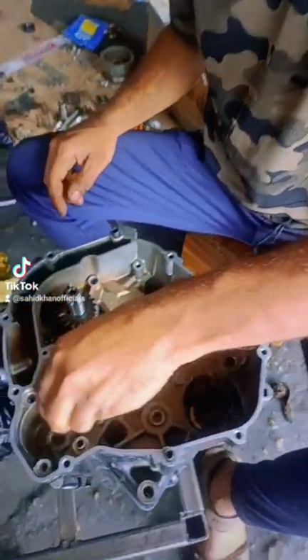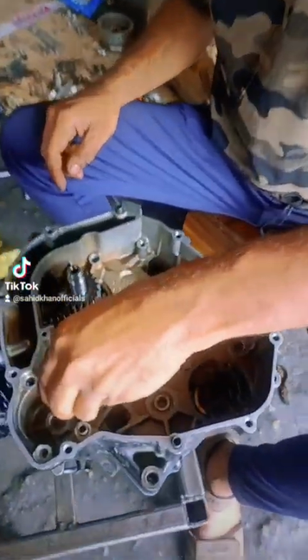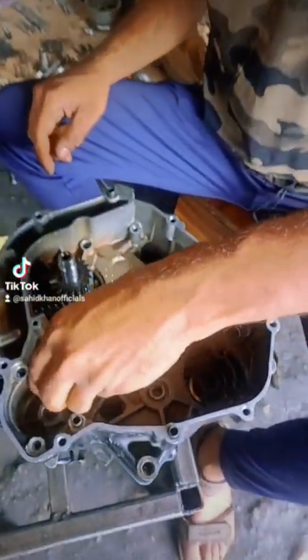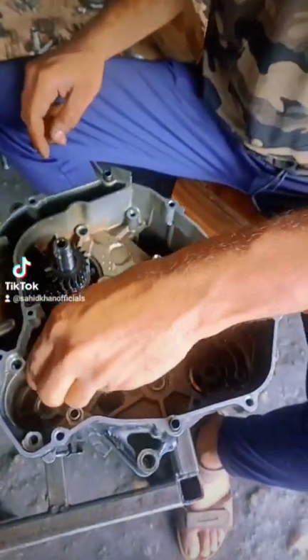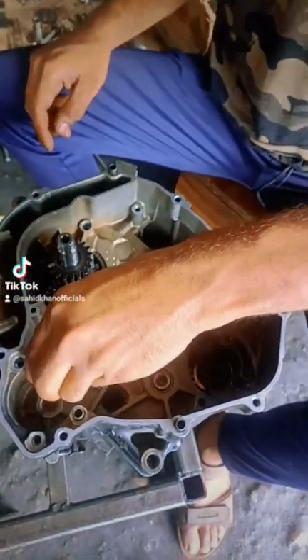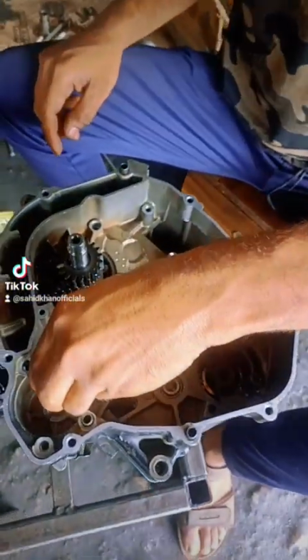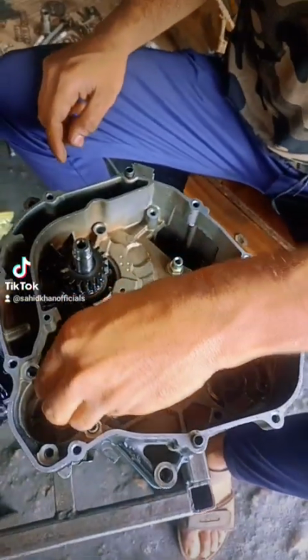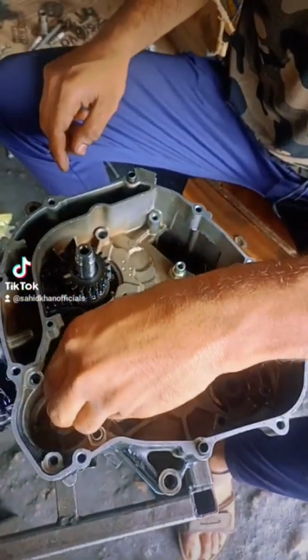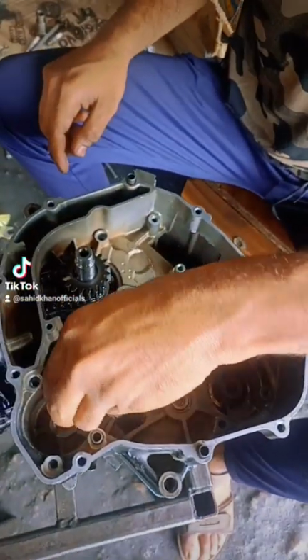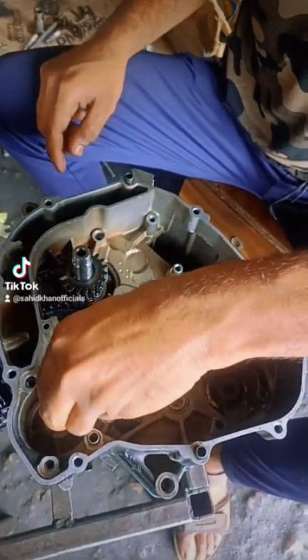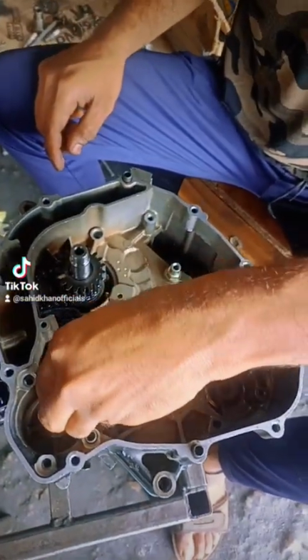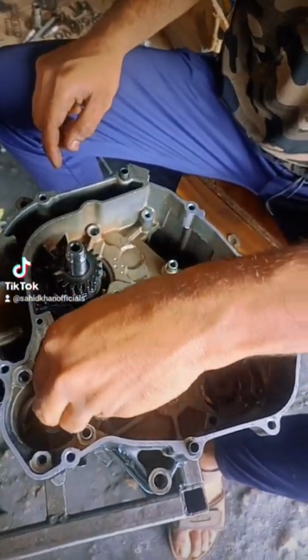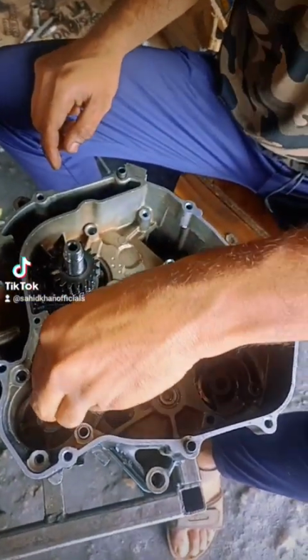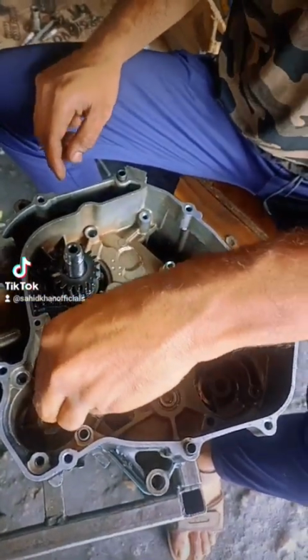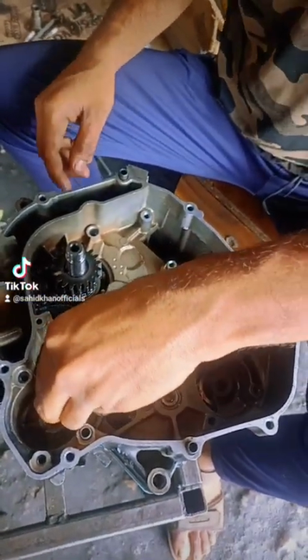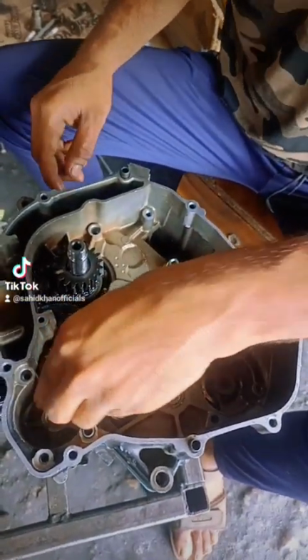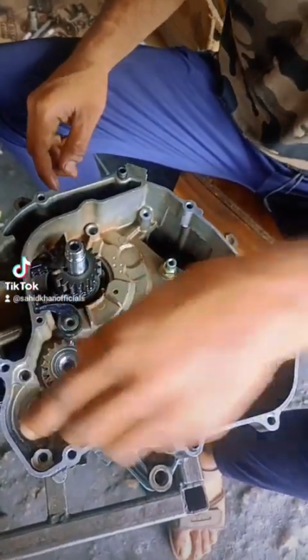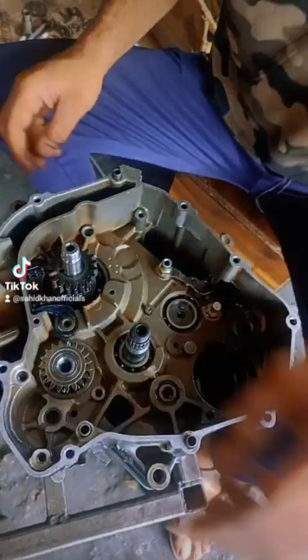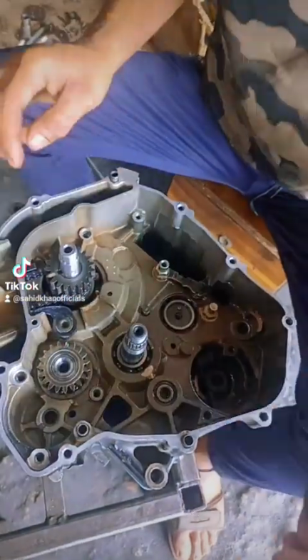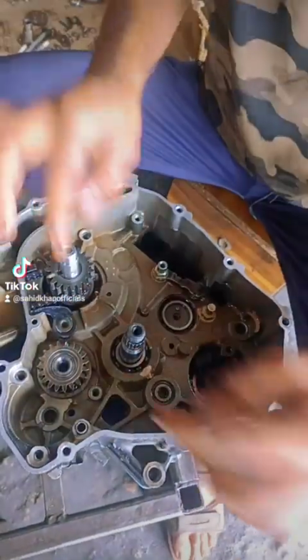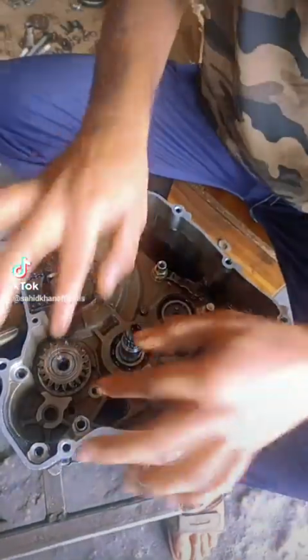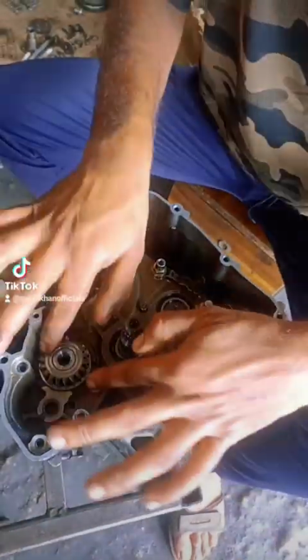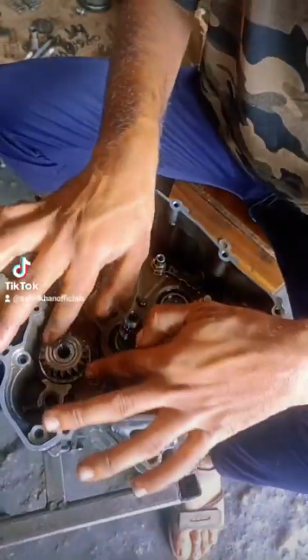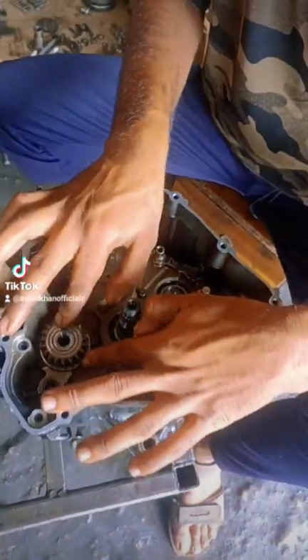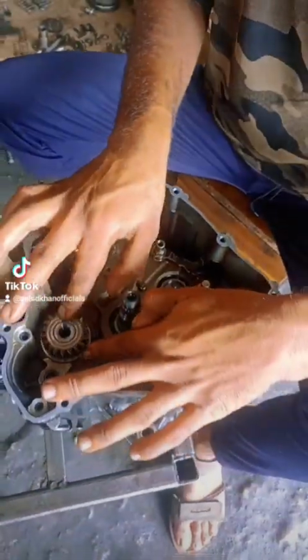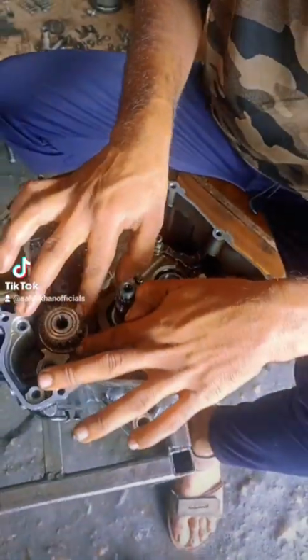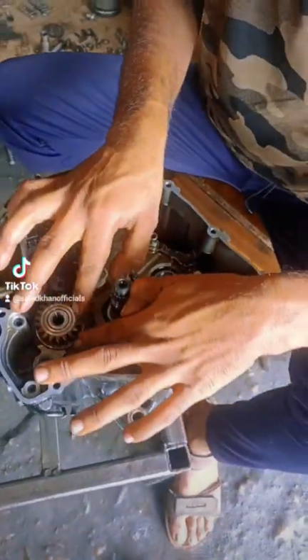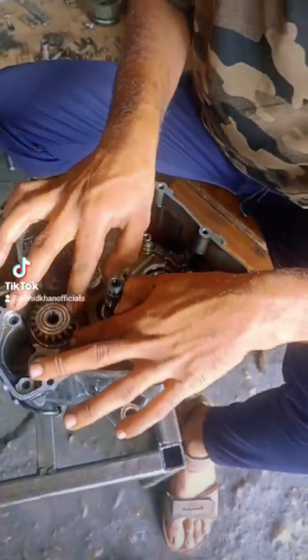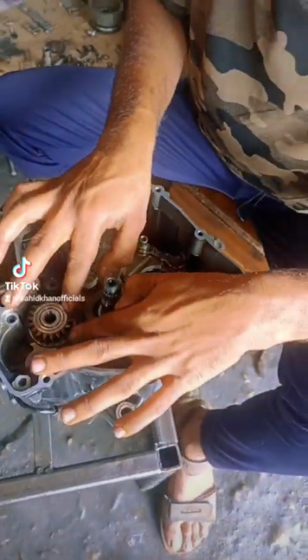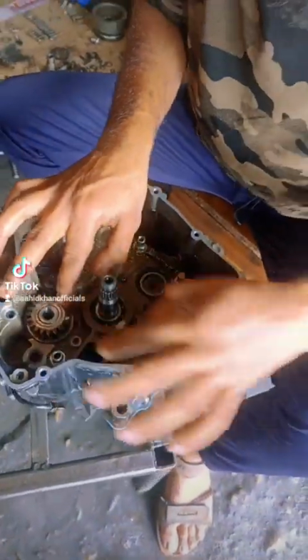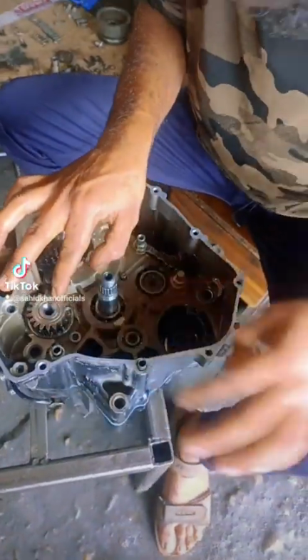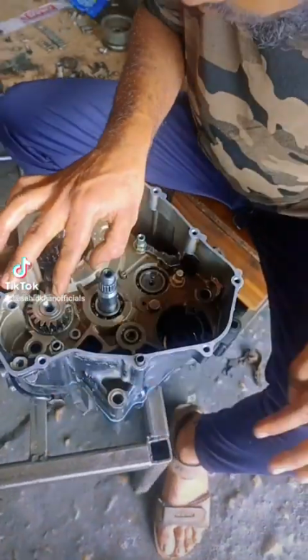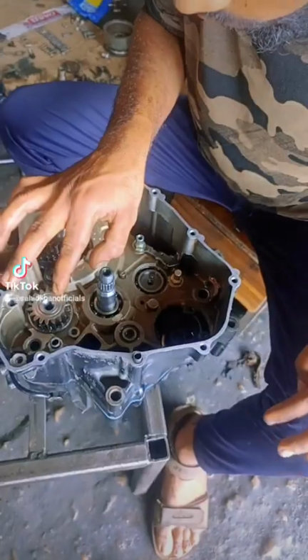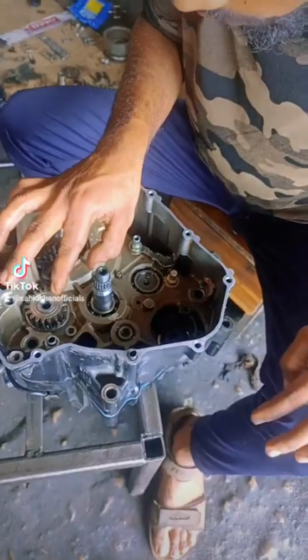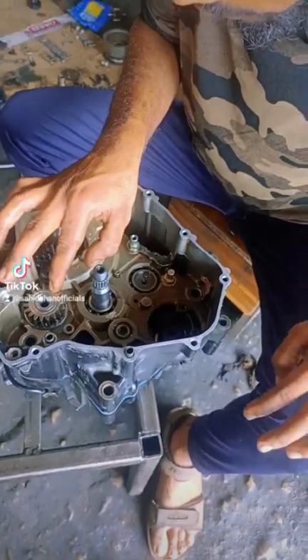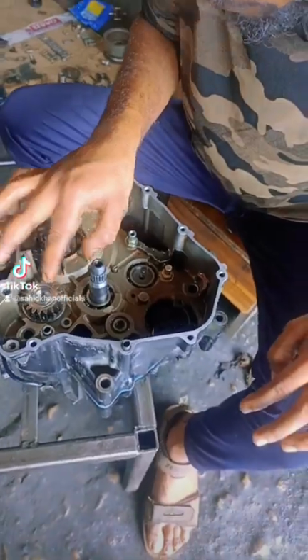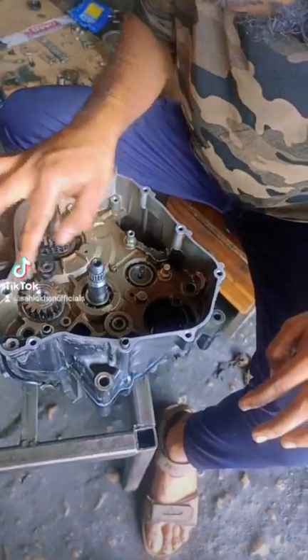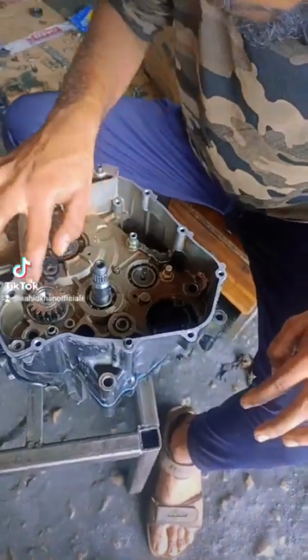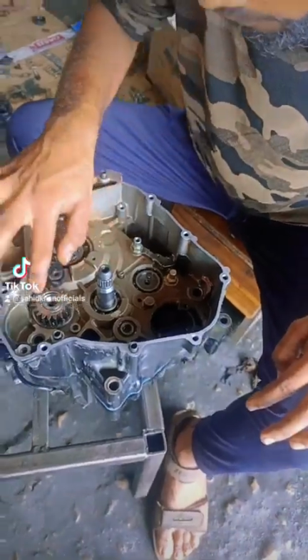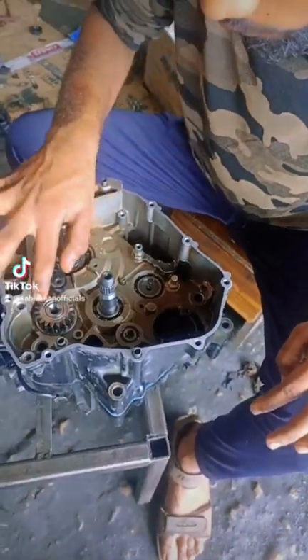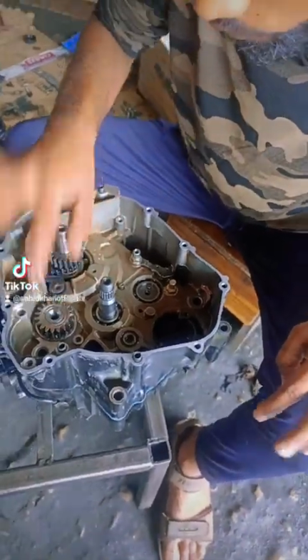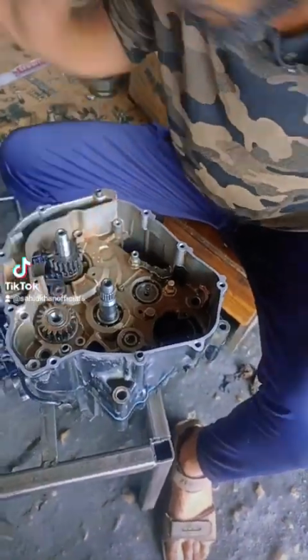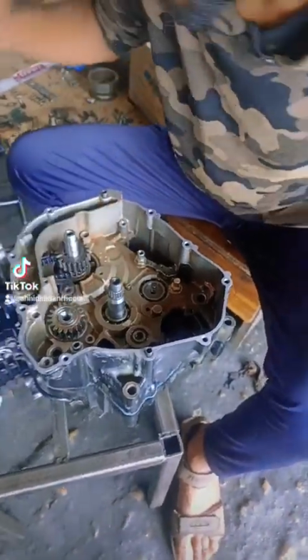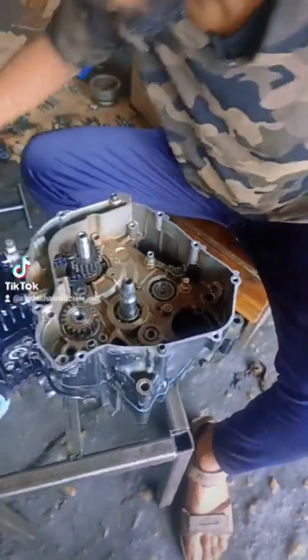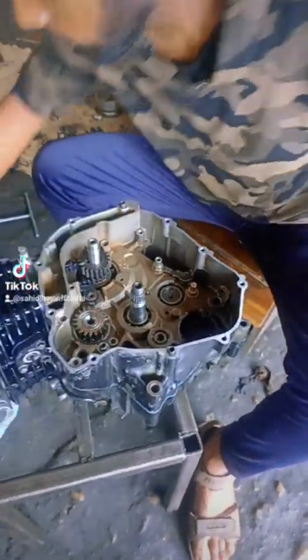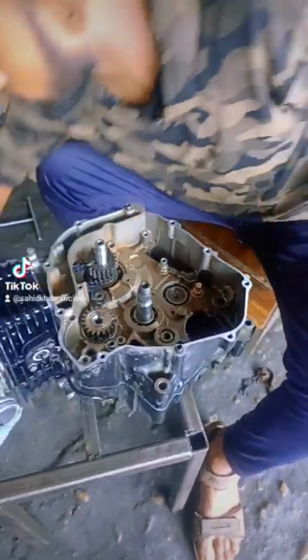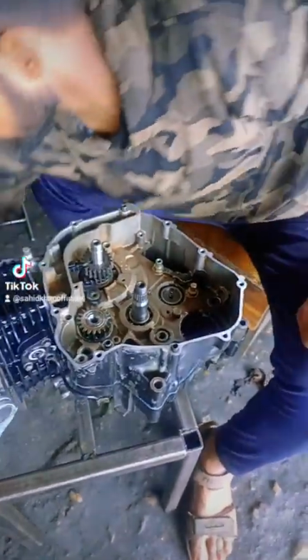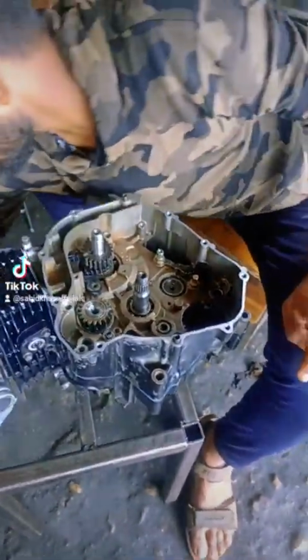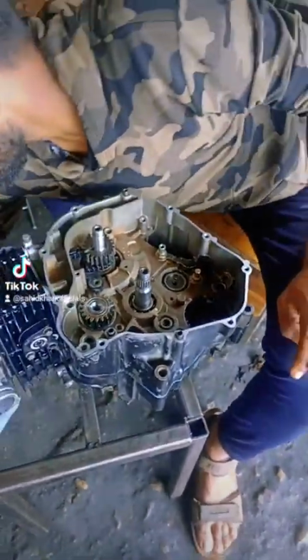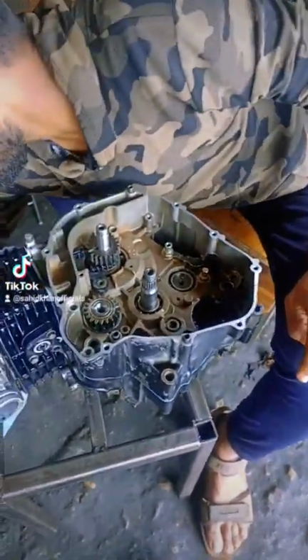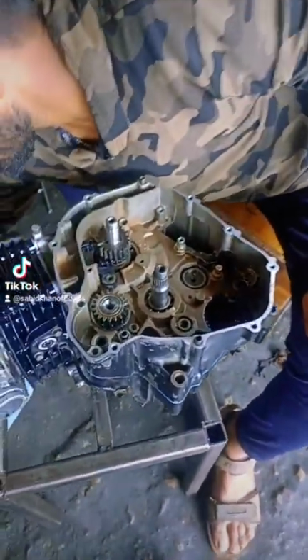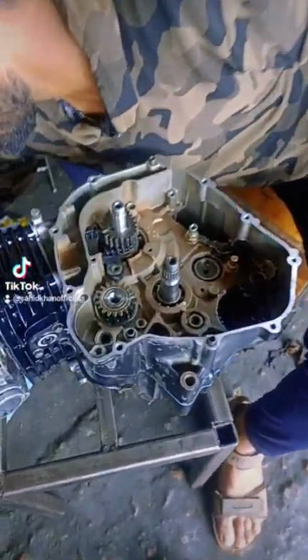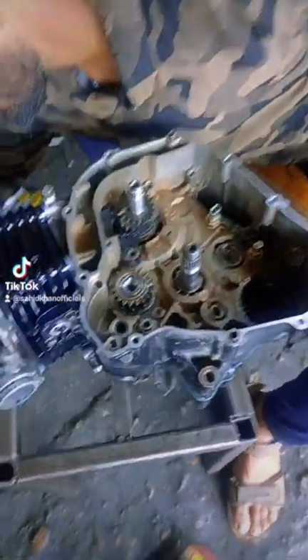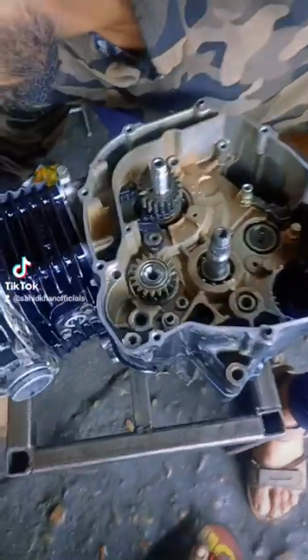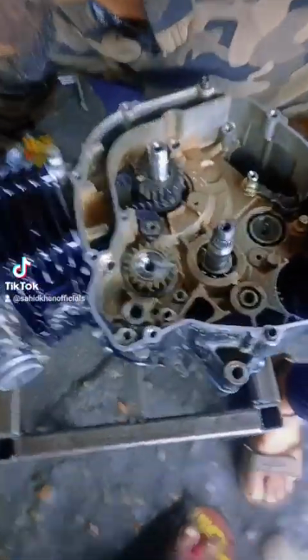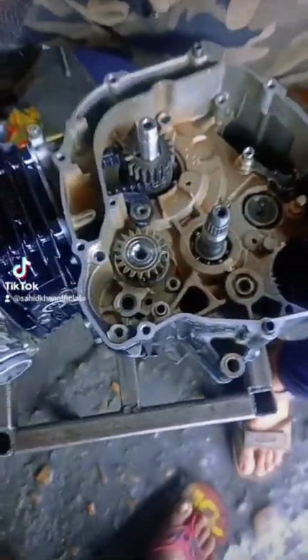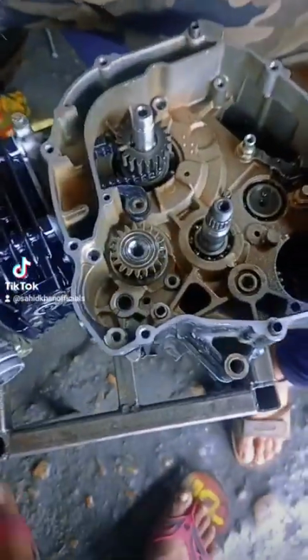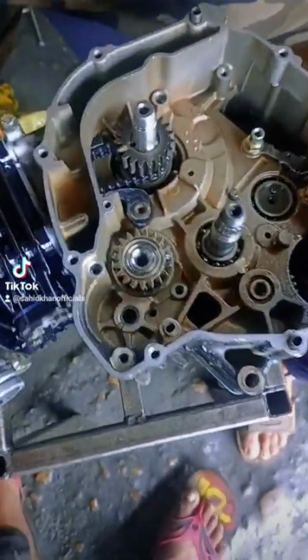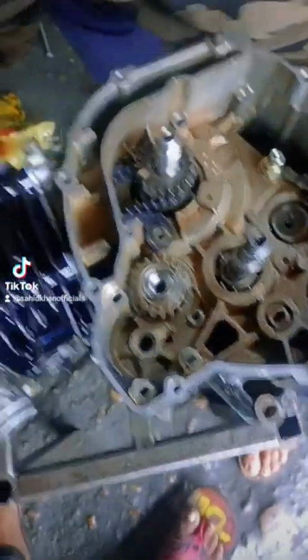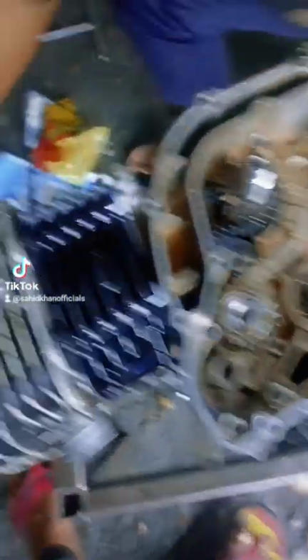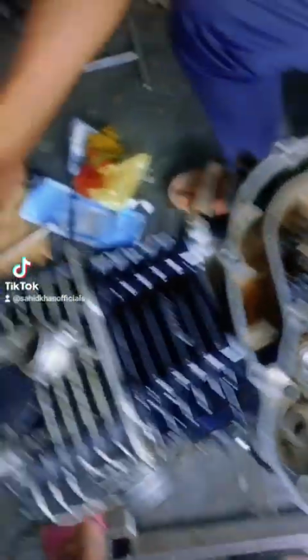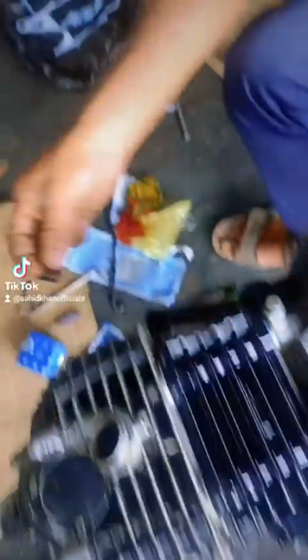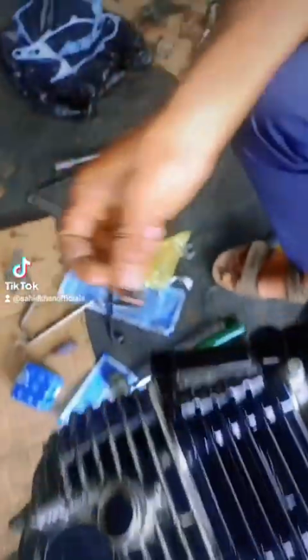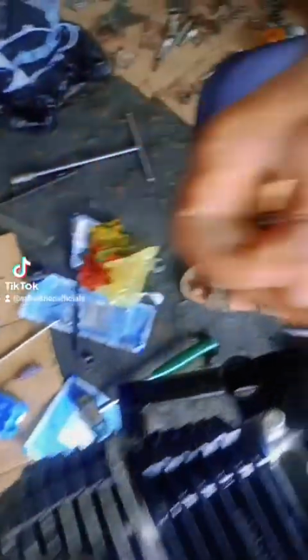Now let's see how this bike looks like. This bike looks like this. How do you find this bike?